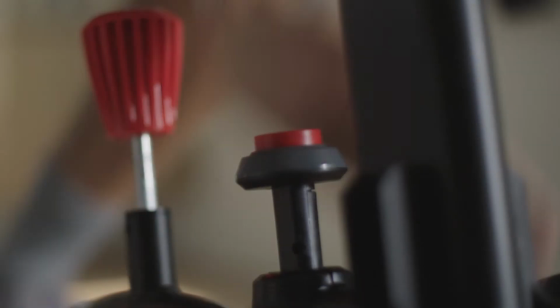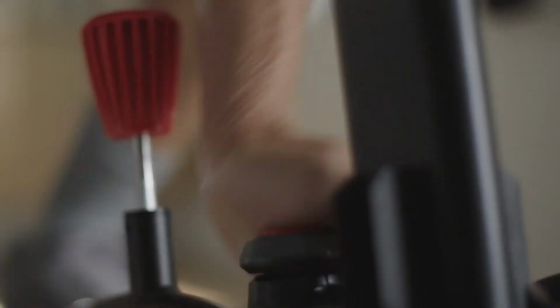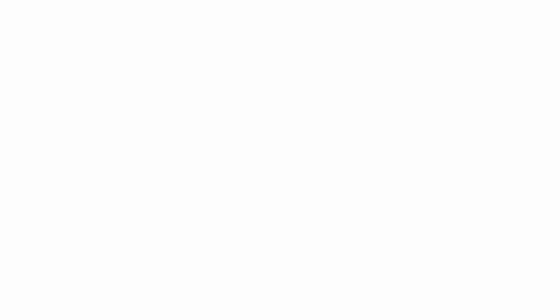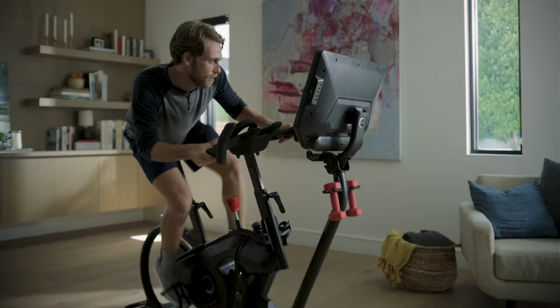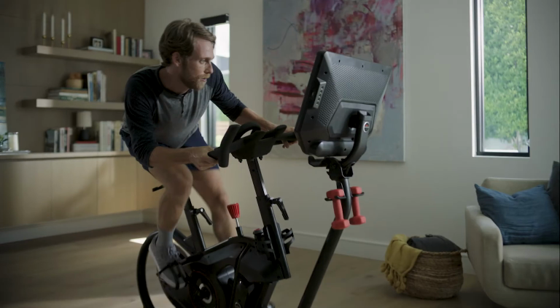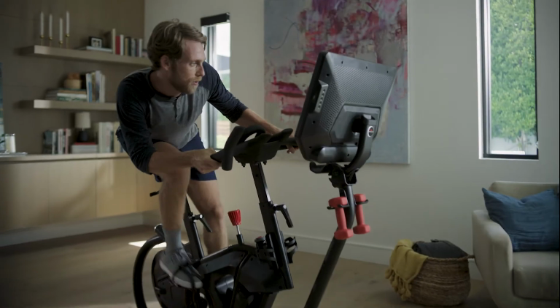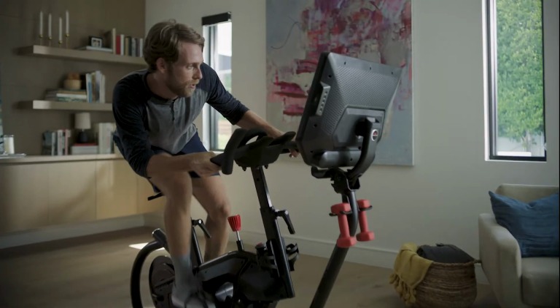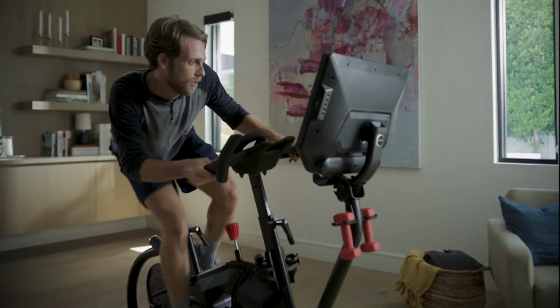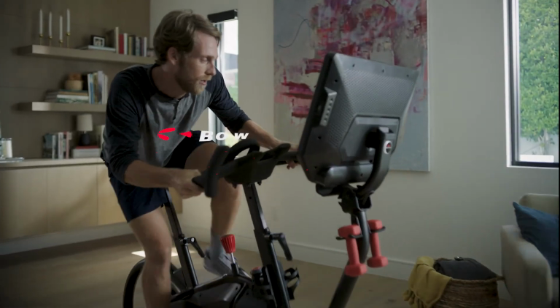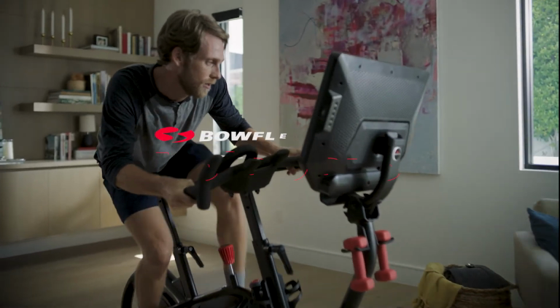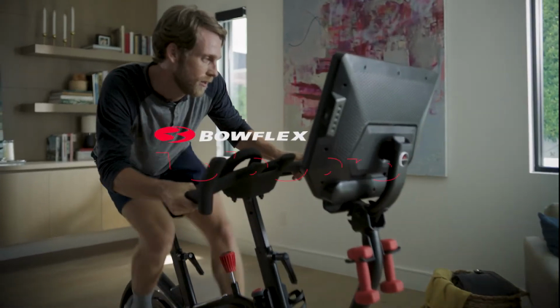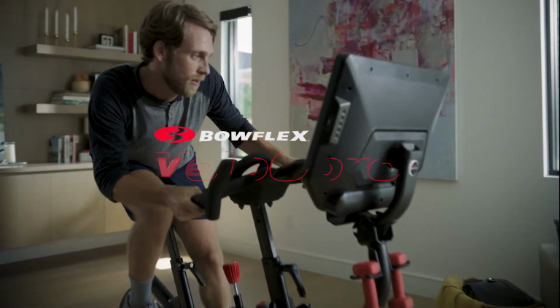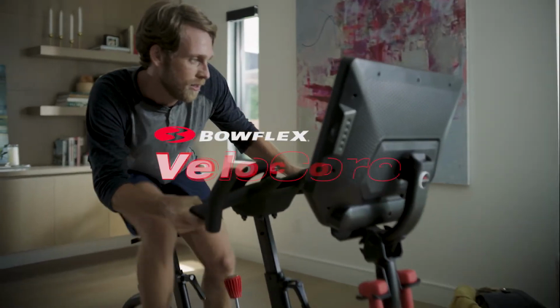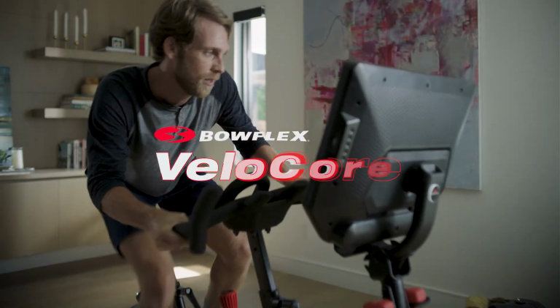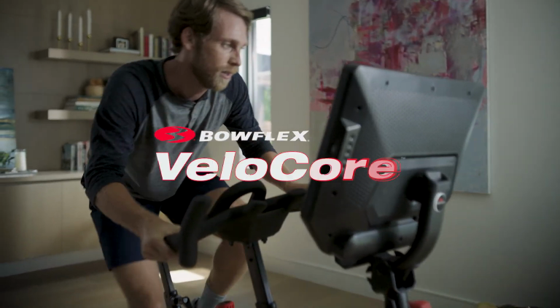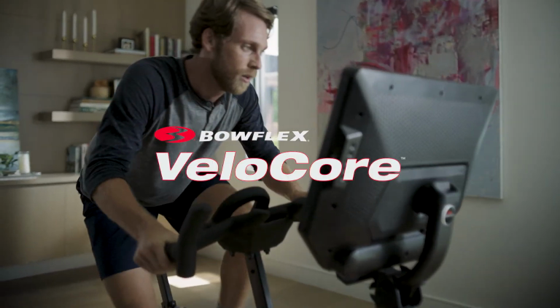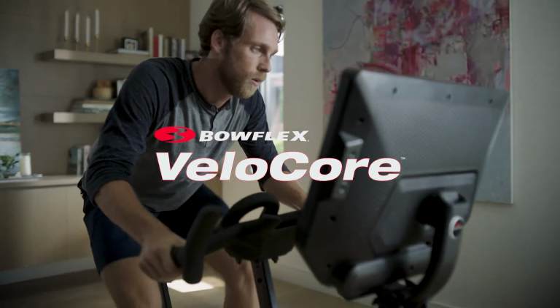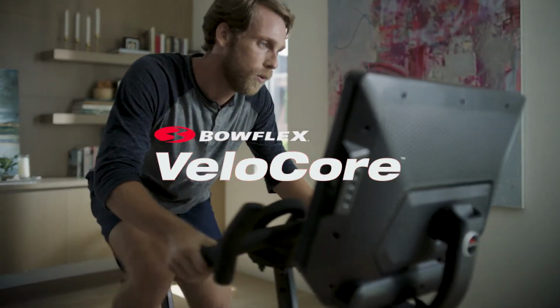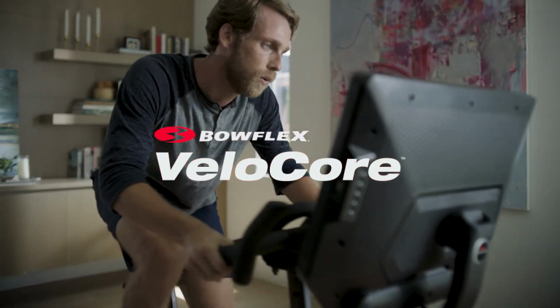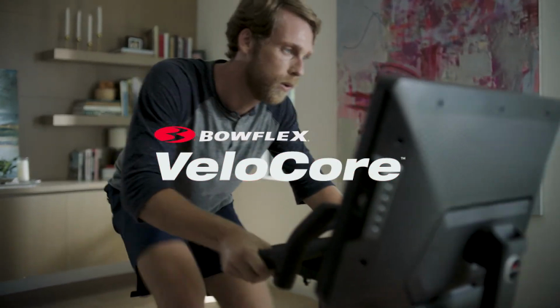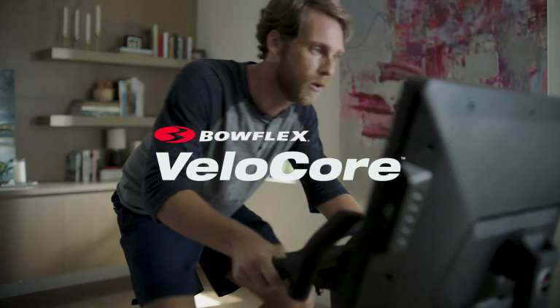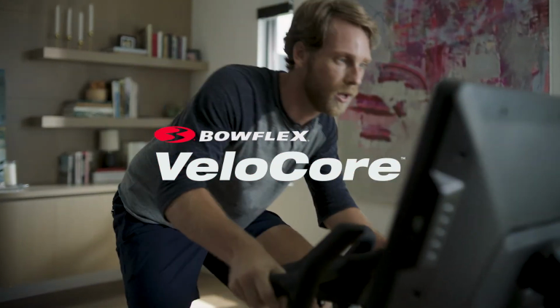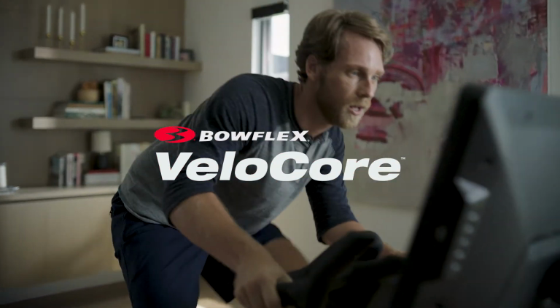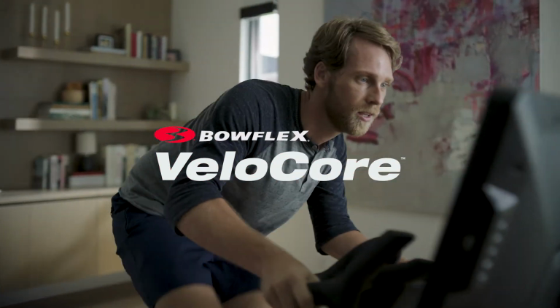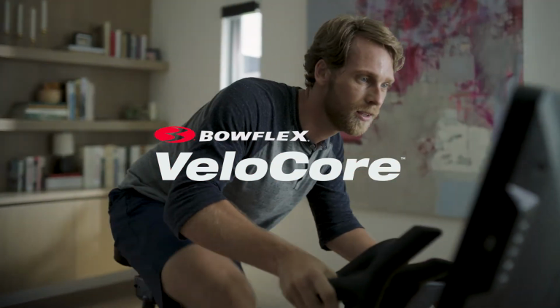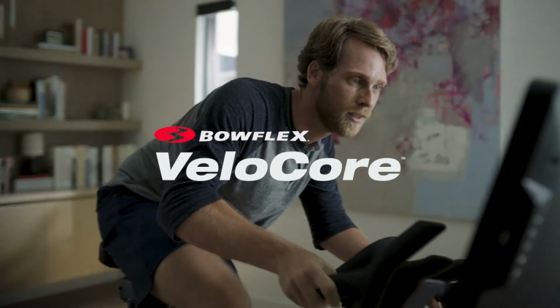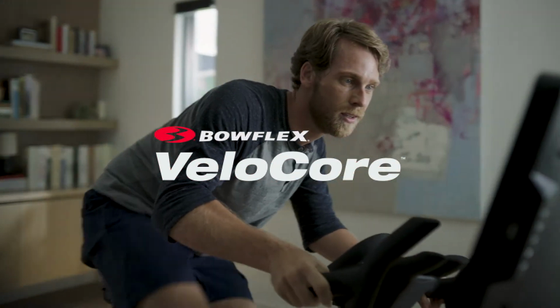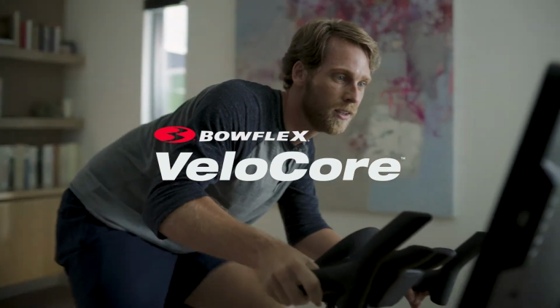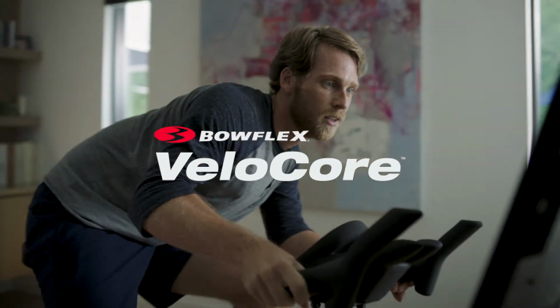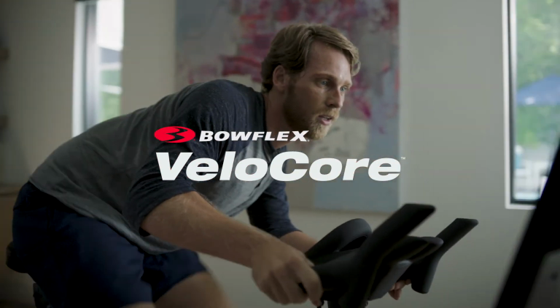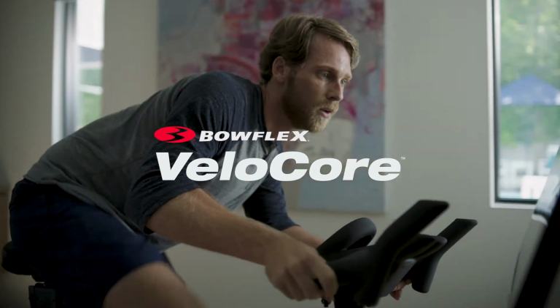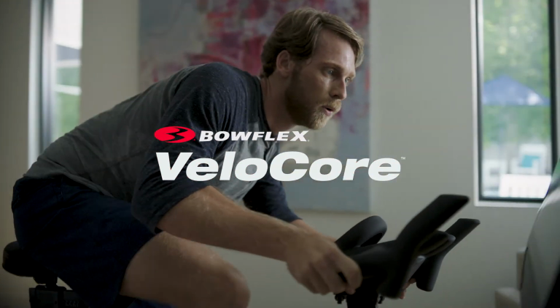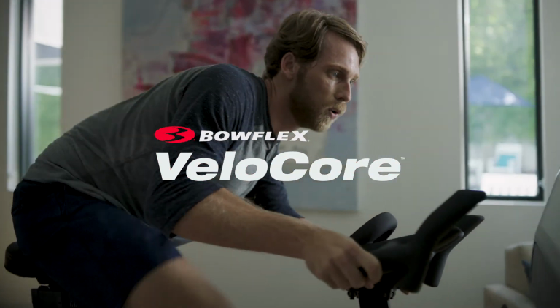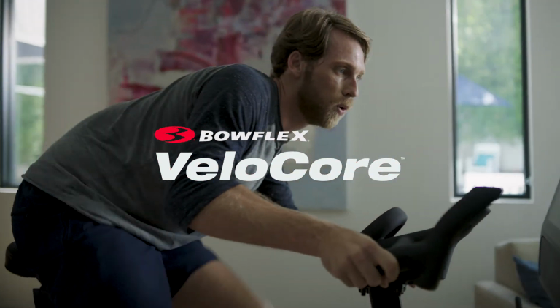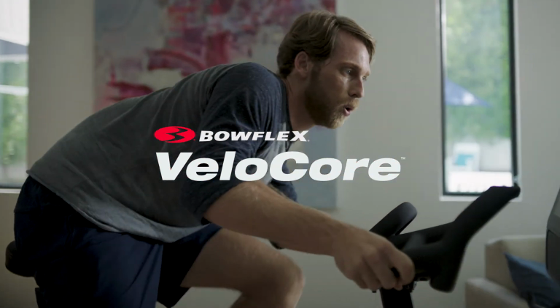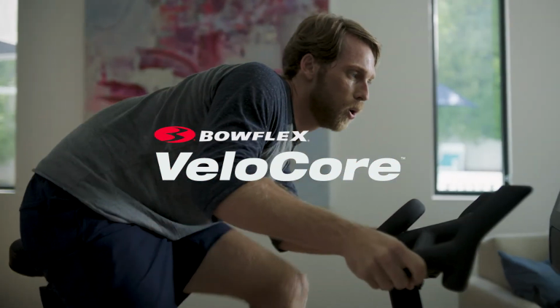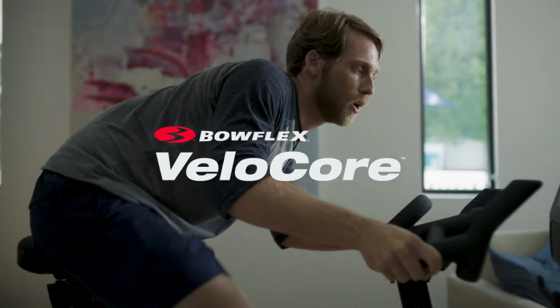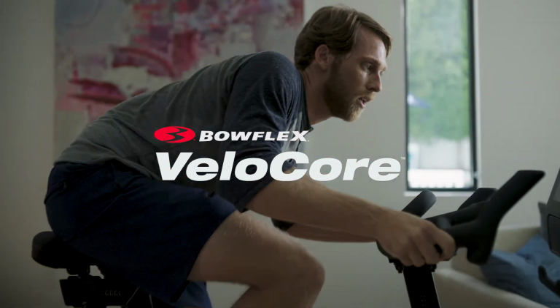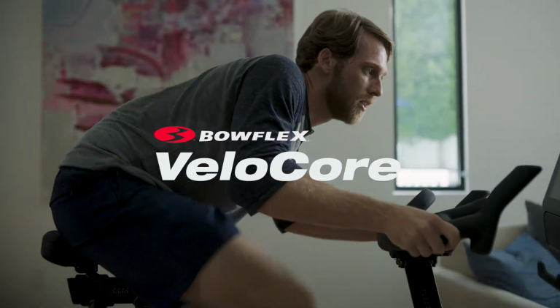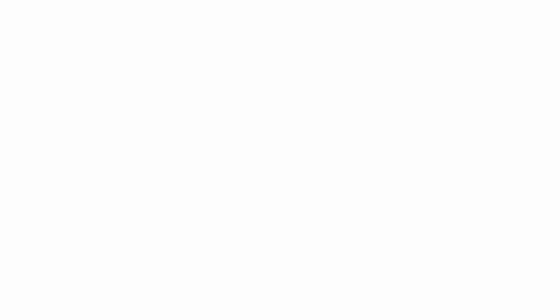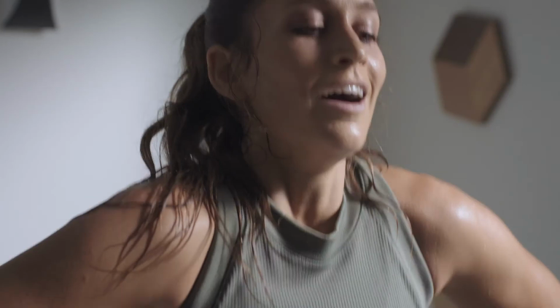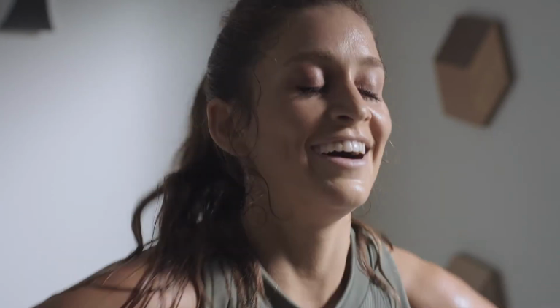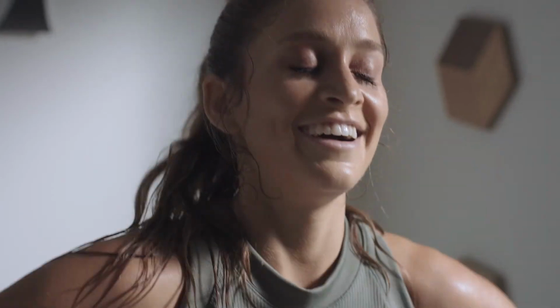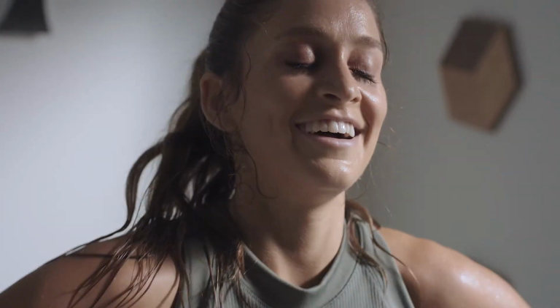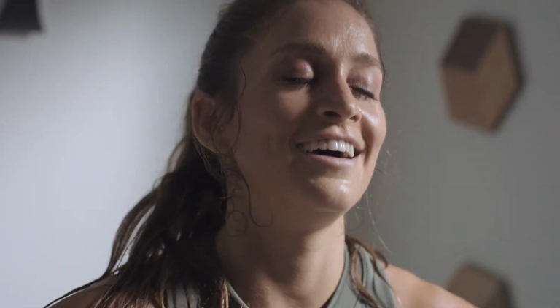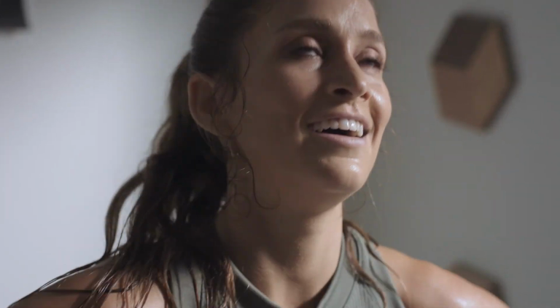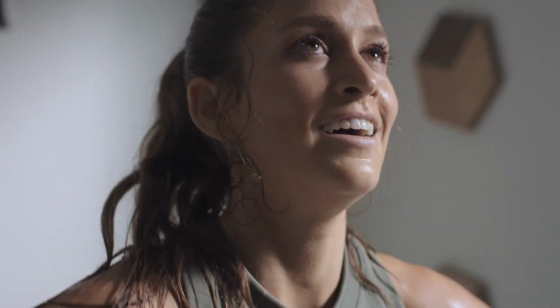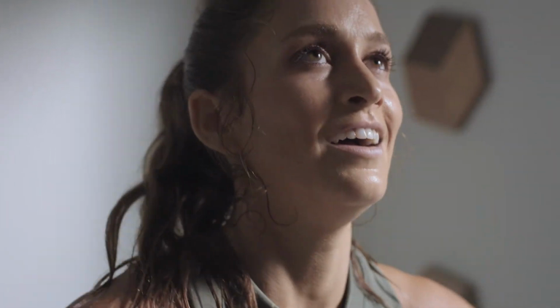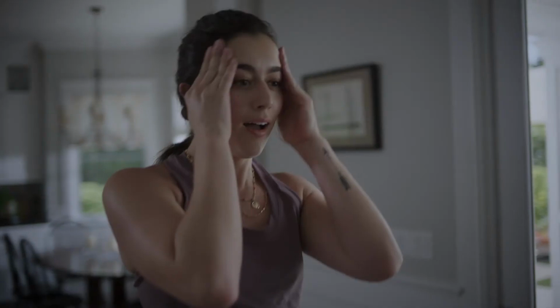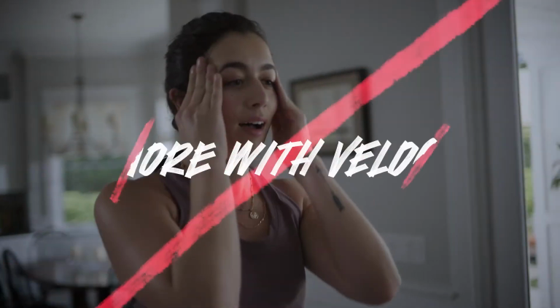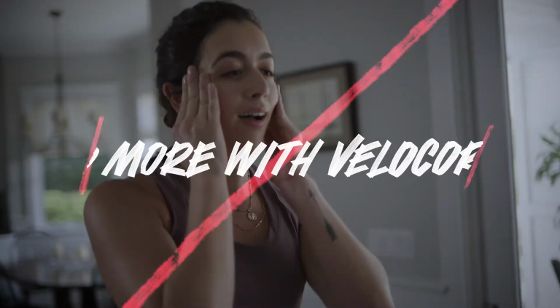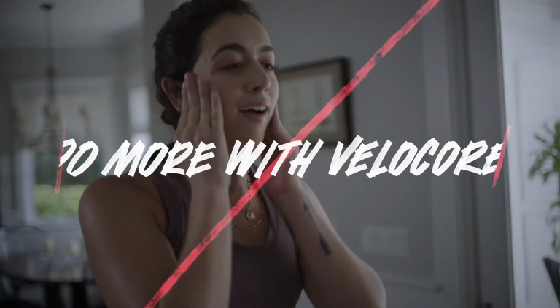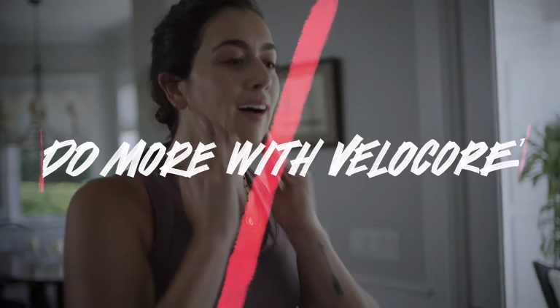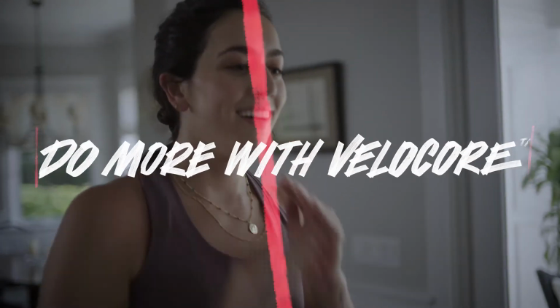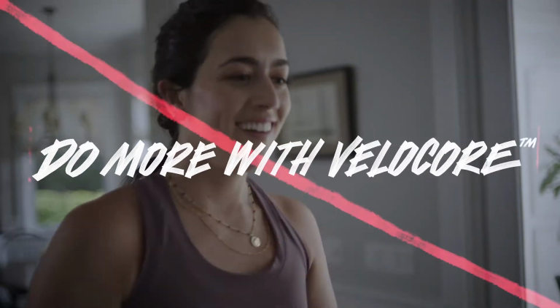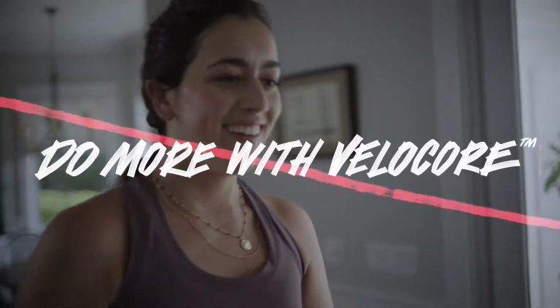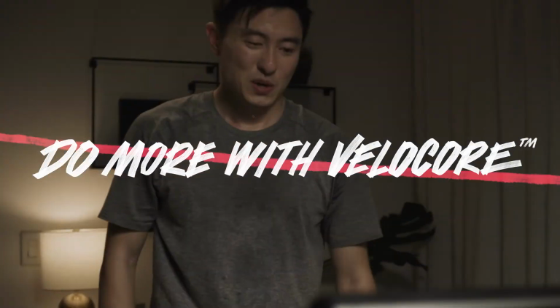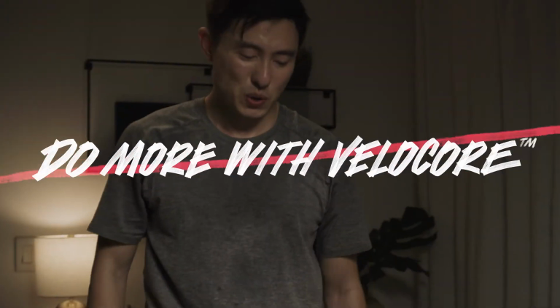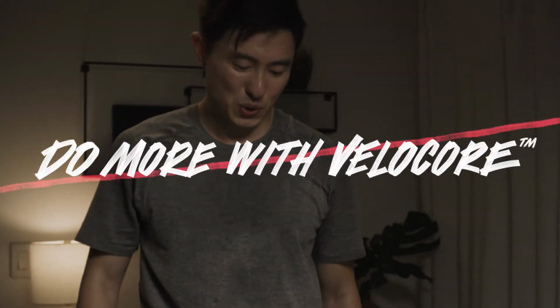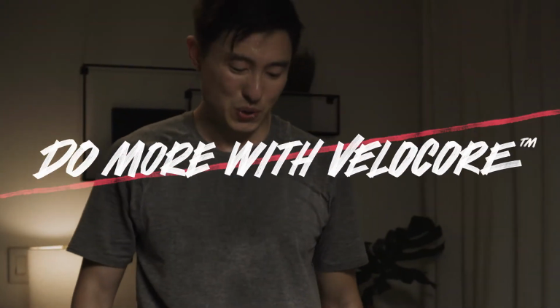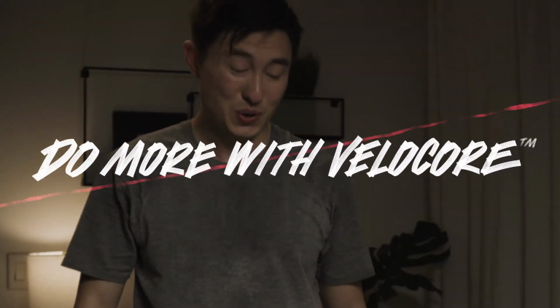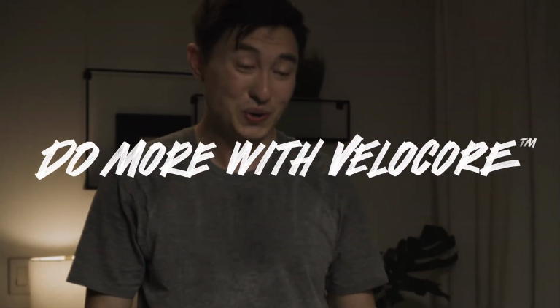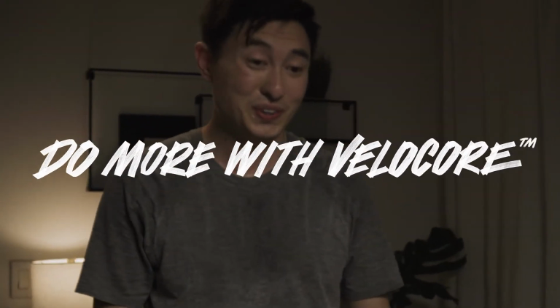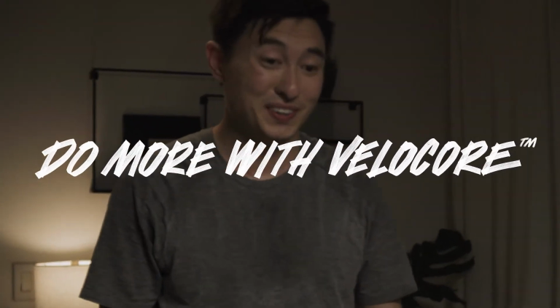There's indoor bikes, then there's the Bowflex Velocor bike. Why settle for less than you deserve? Do more with Velocor.